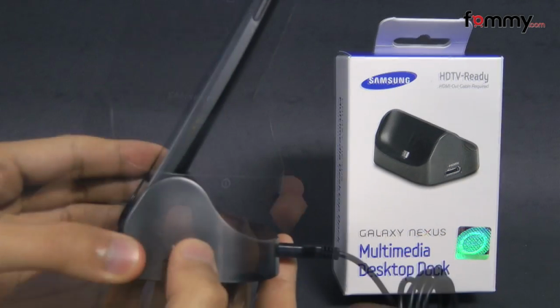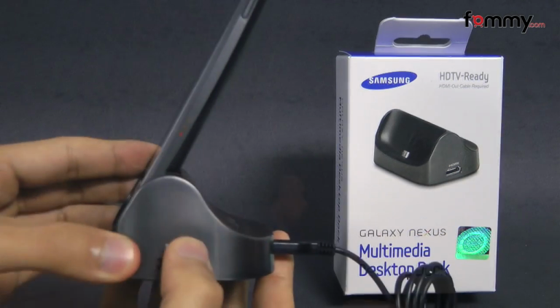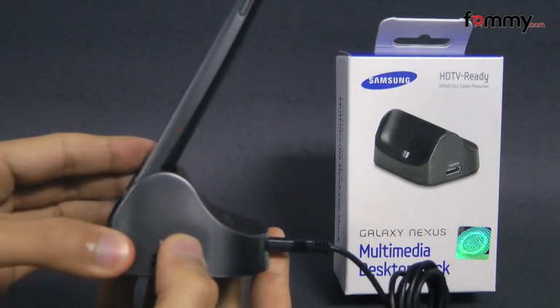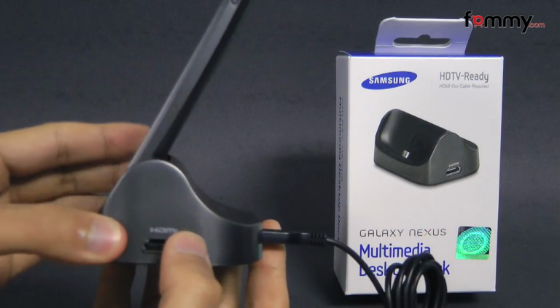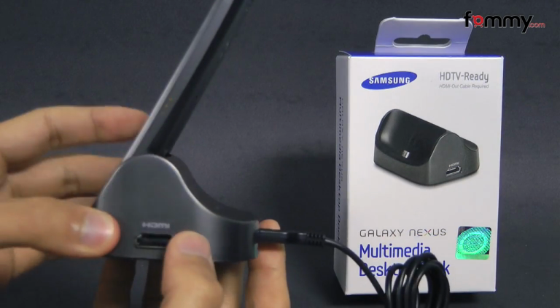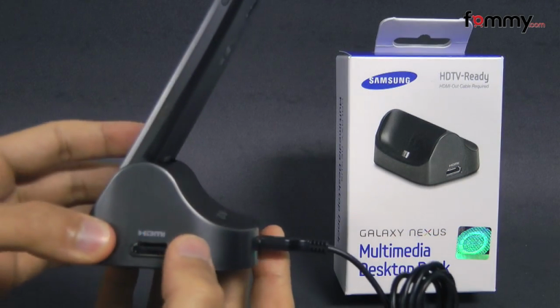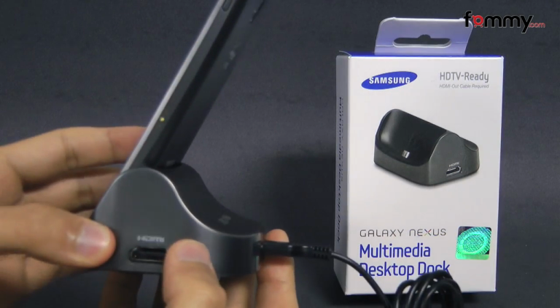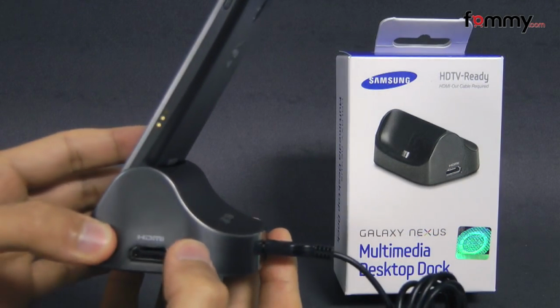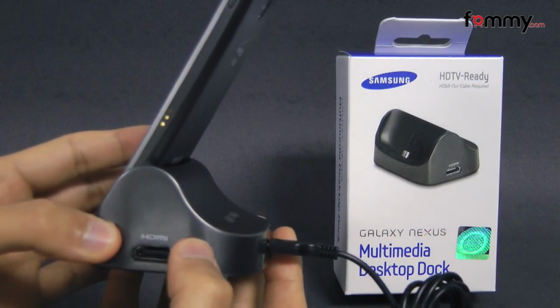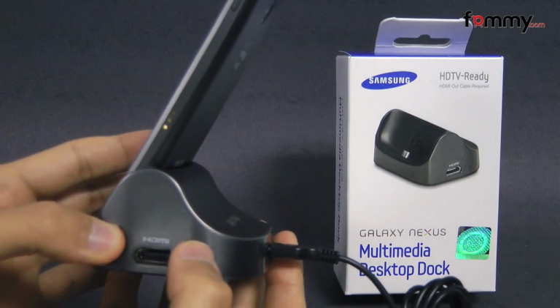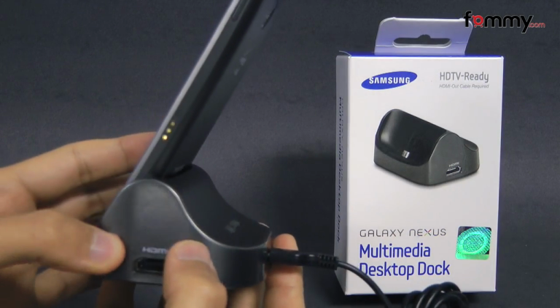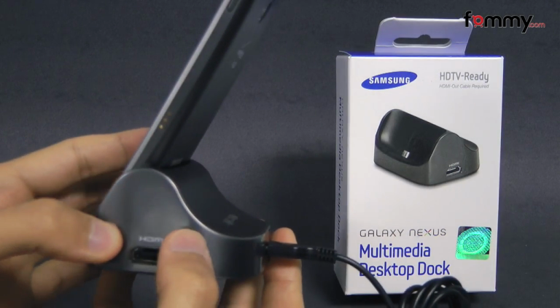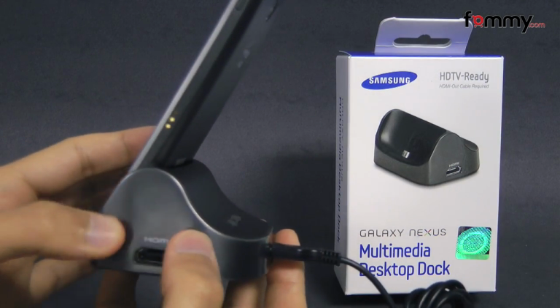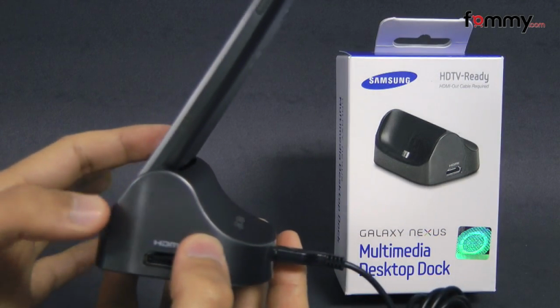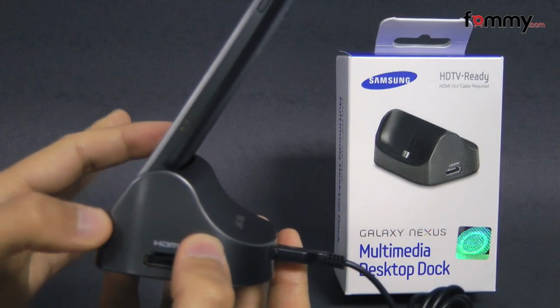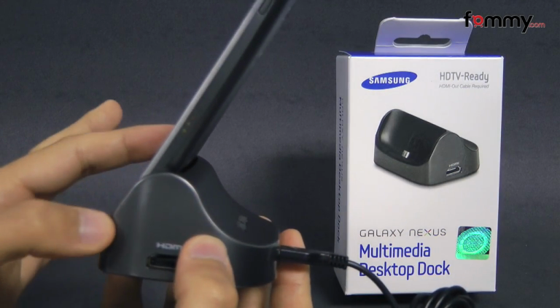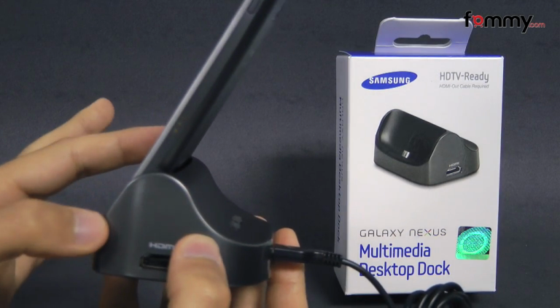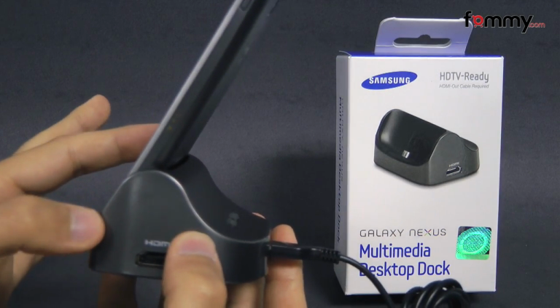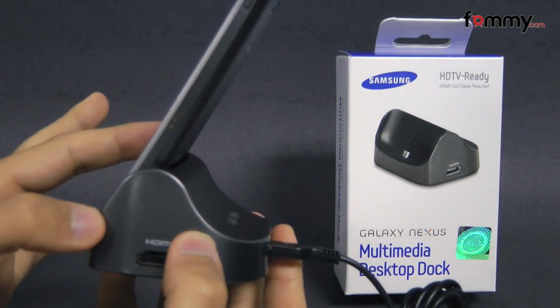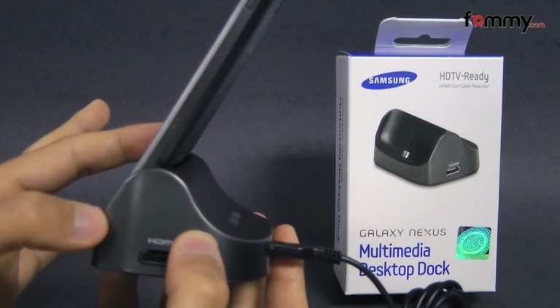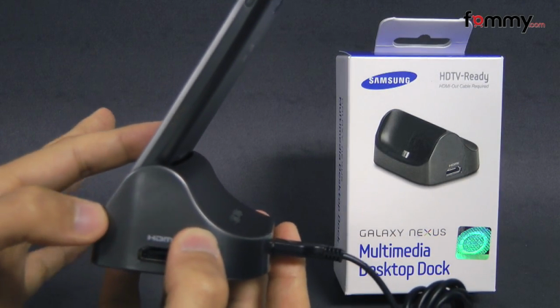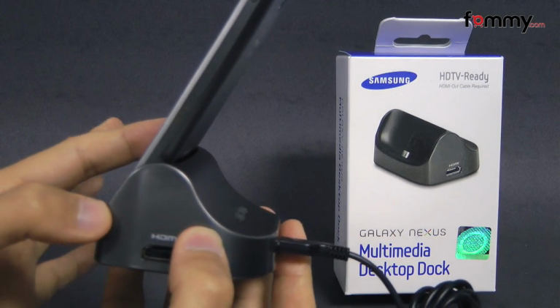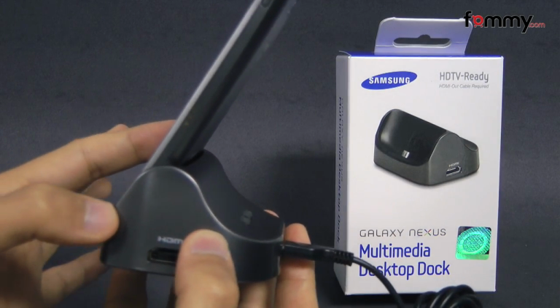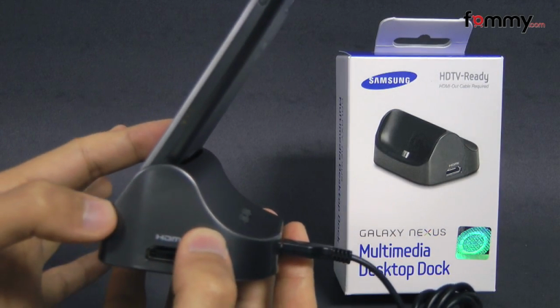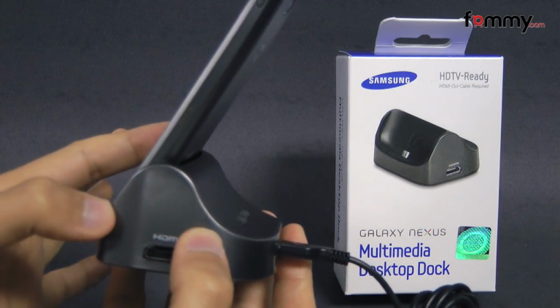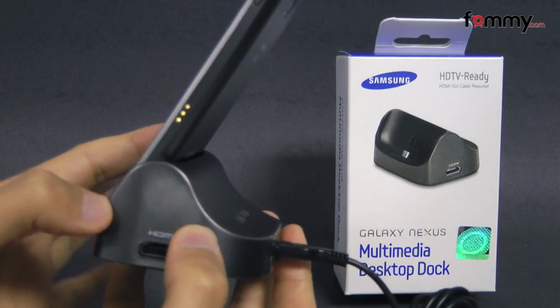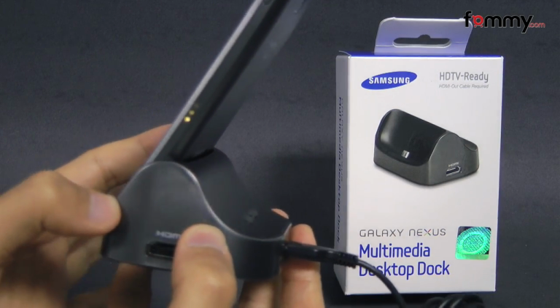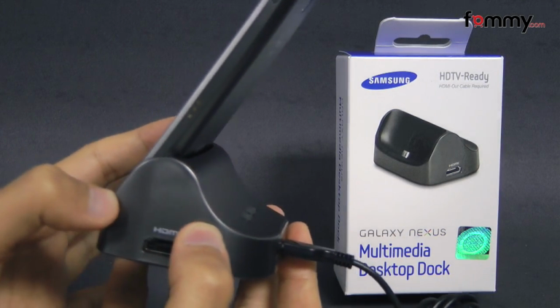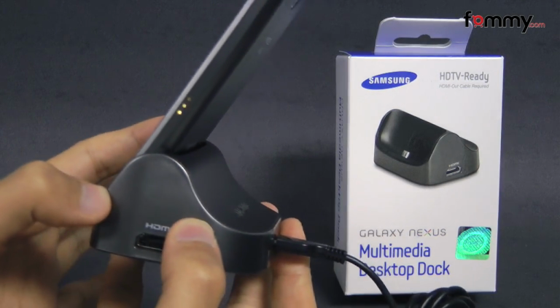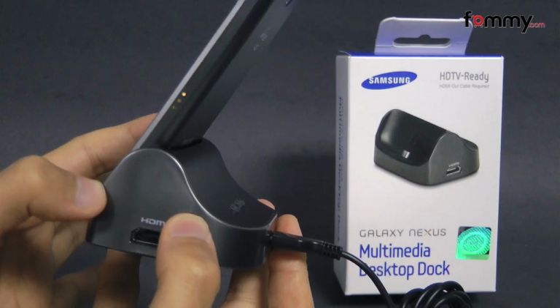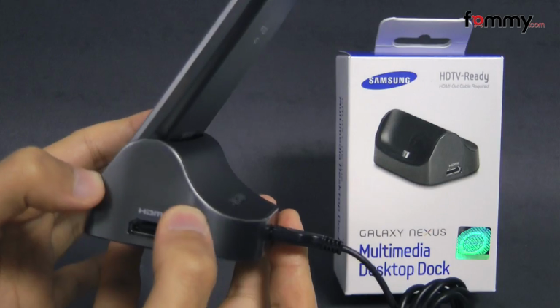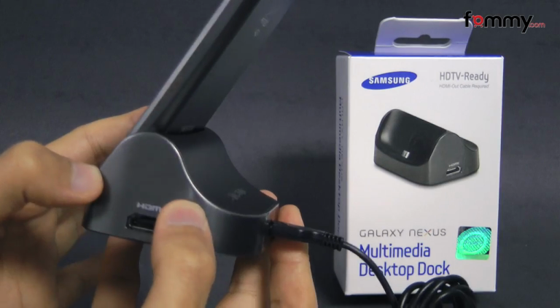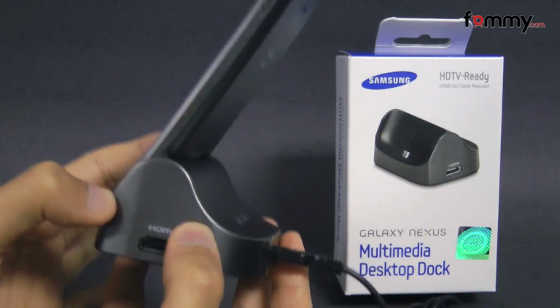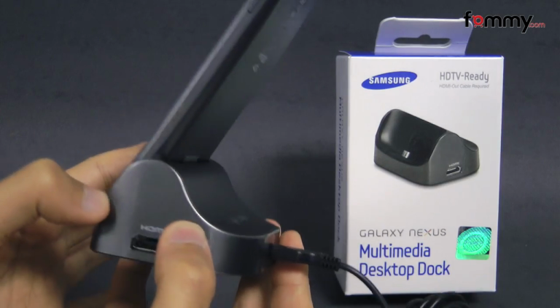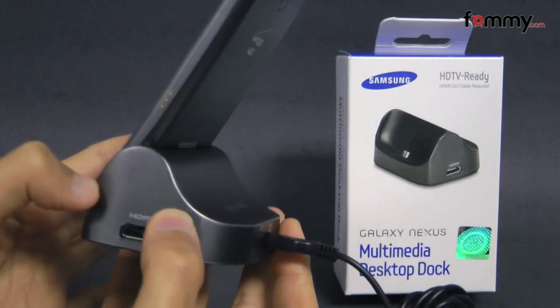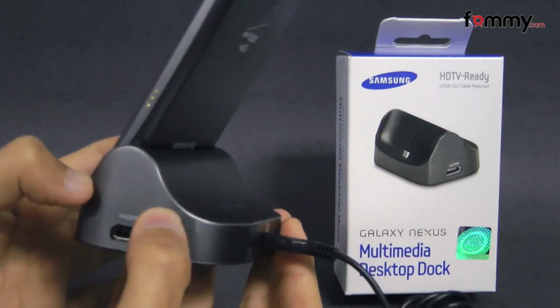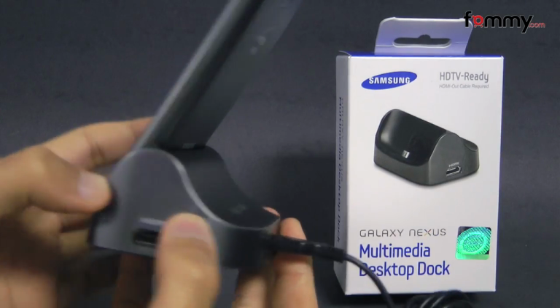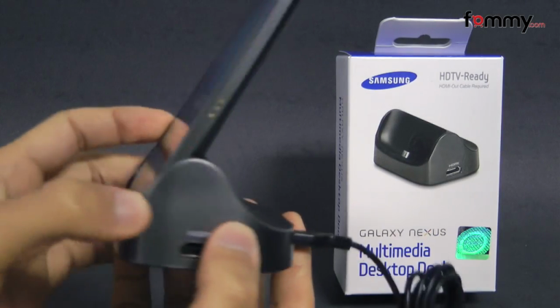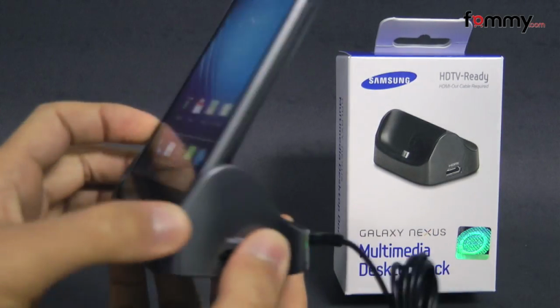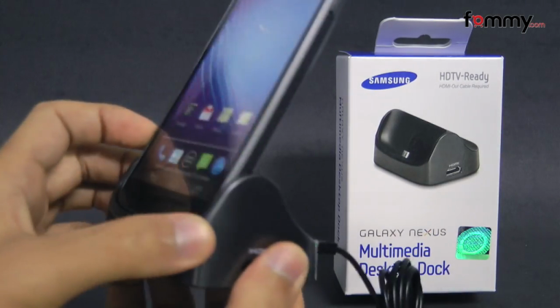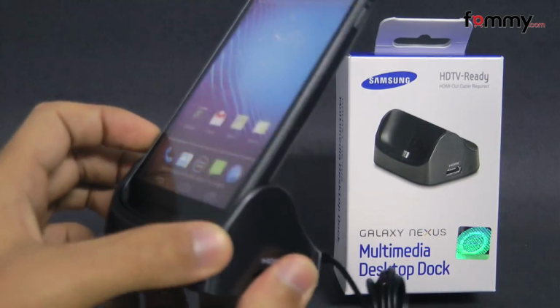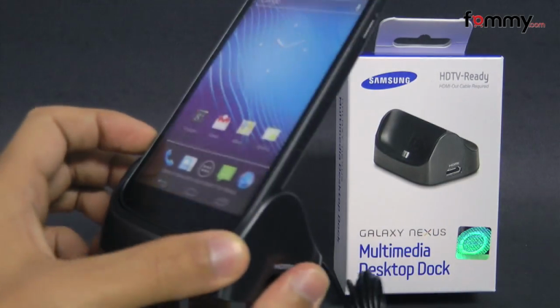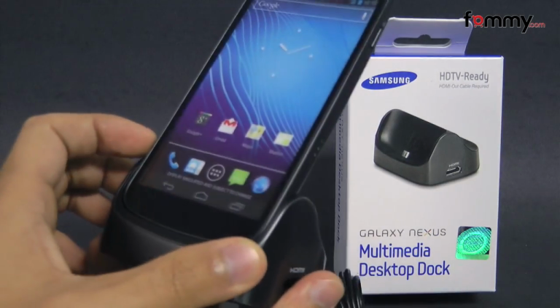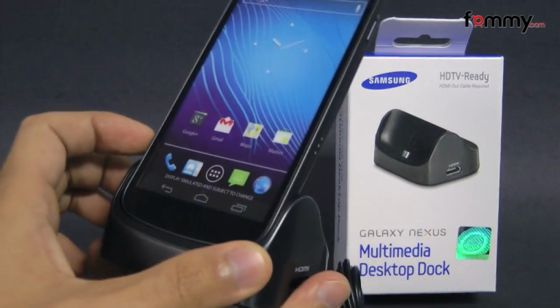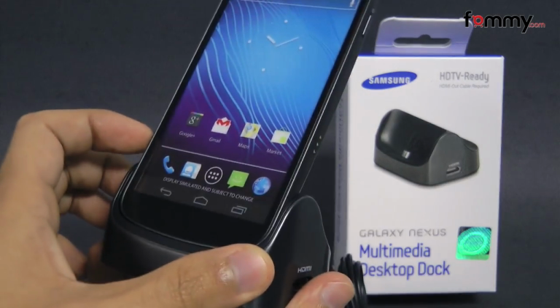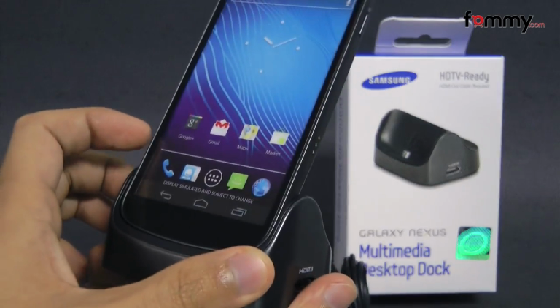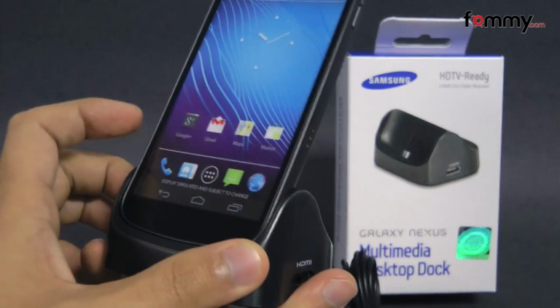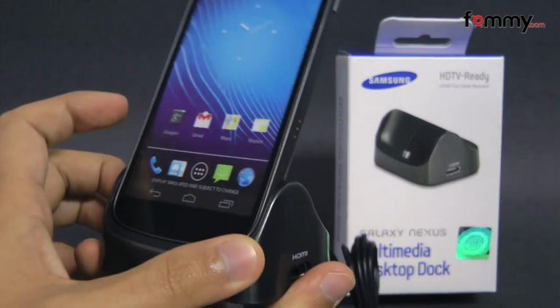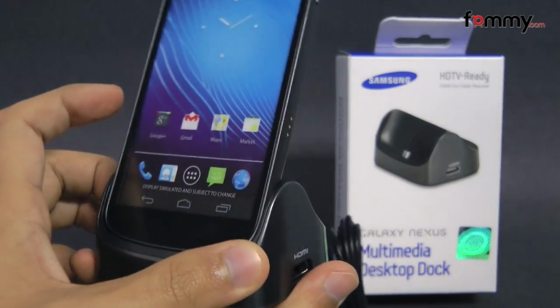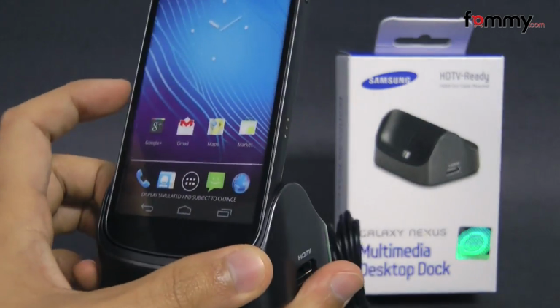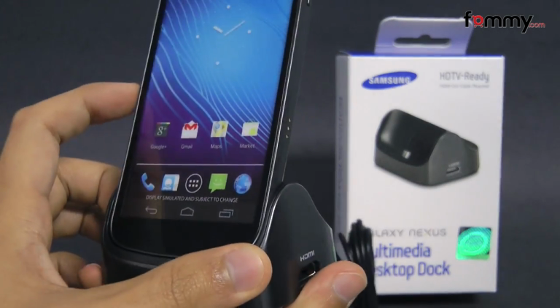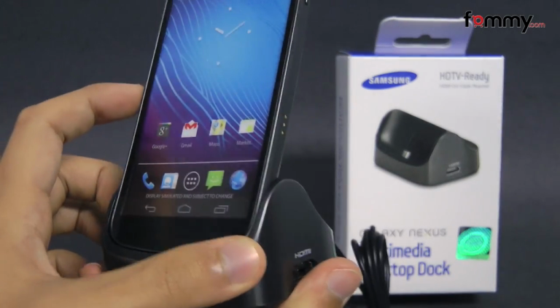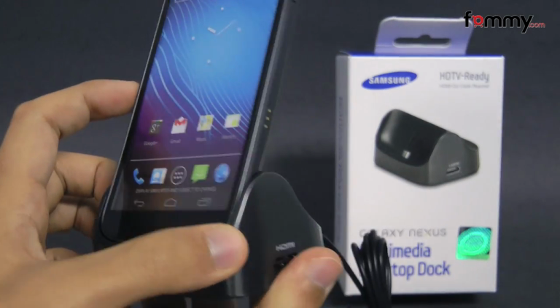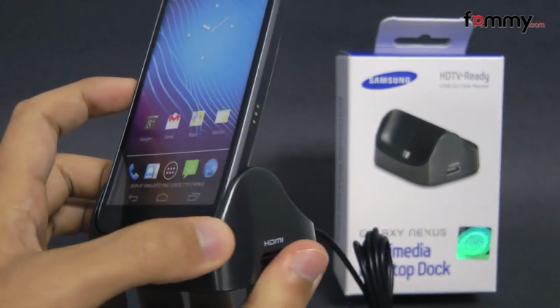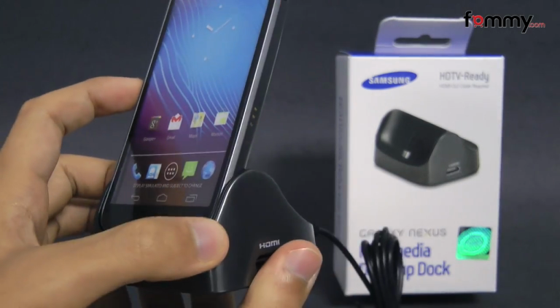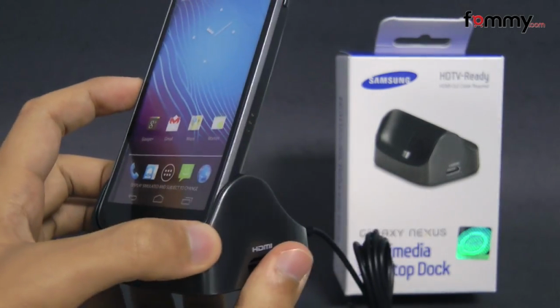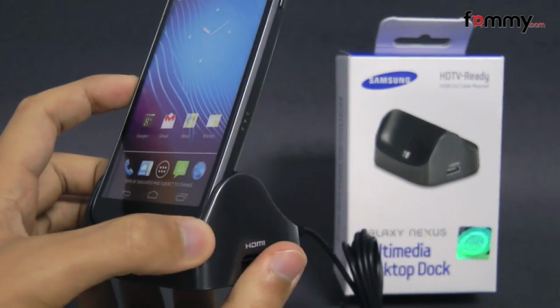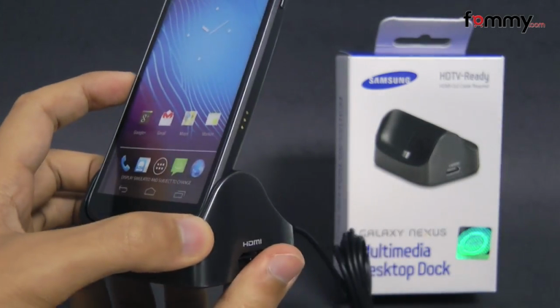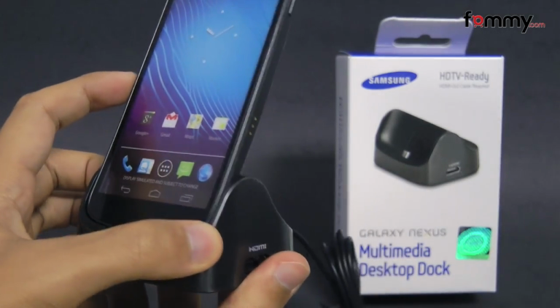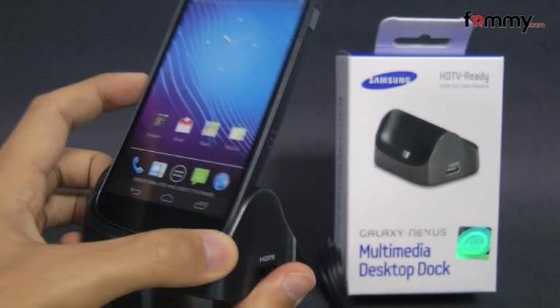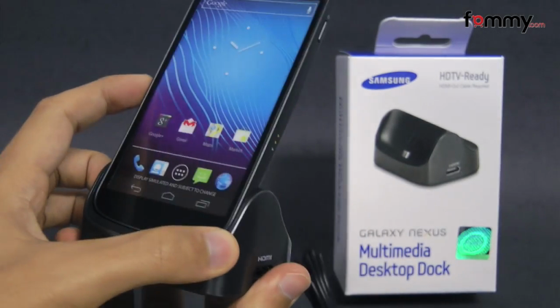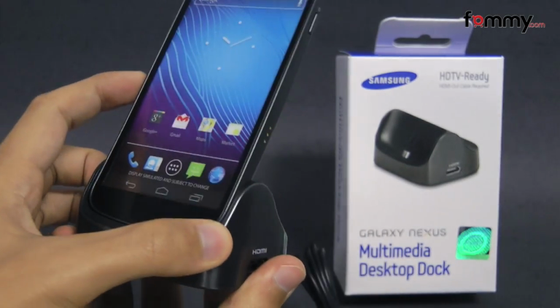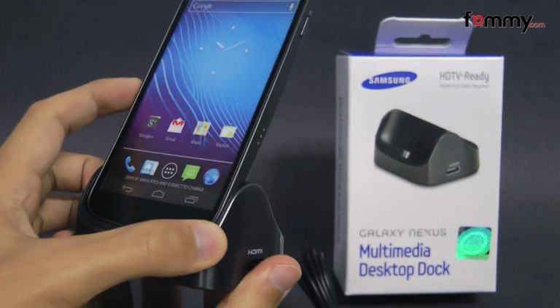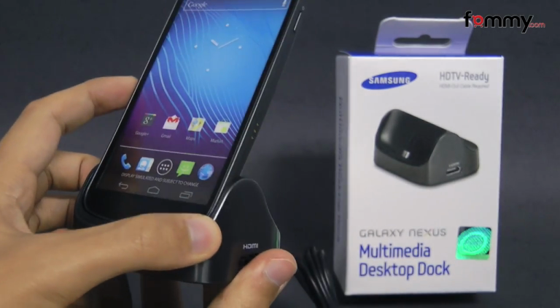After you have it plugged in, you can use your device as a speakerphone, a picture frame, or even use it to play movies.